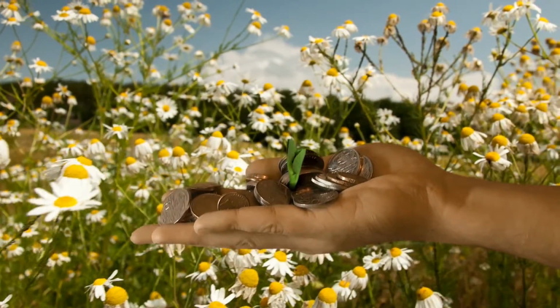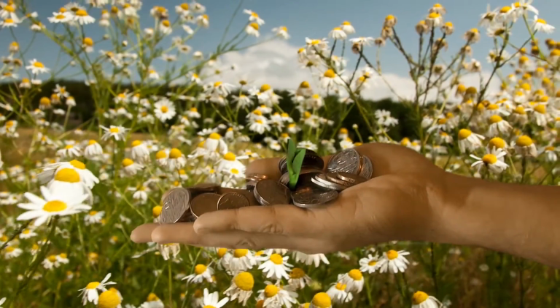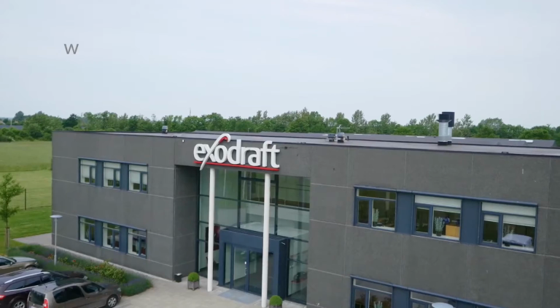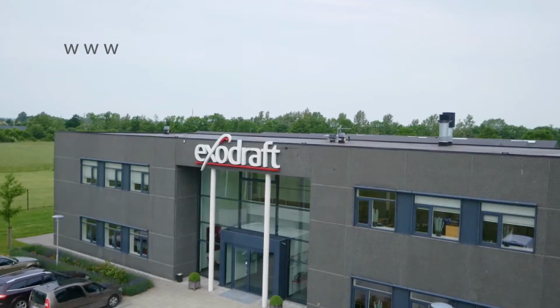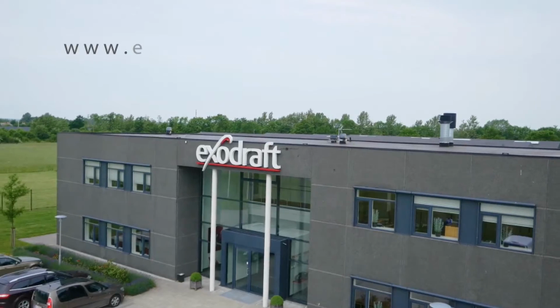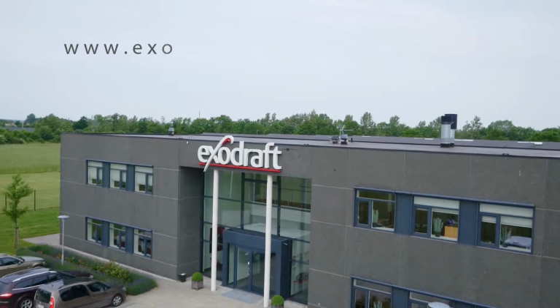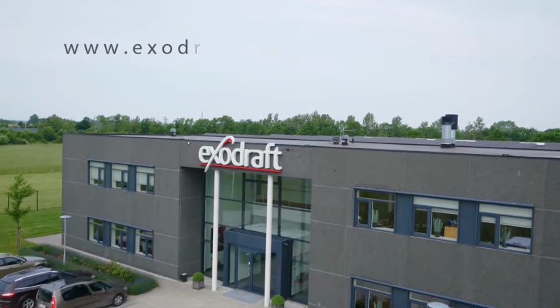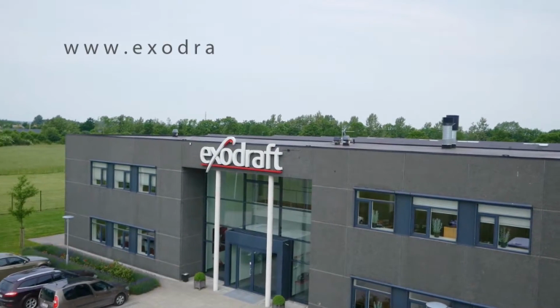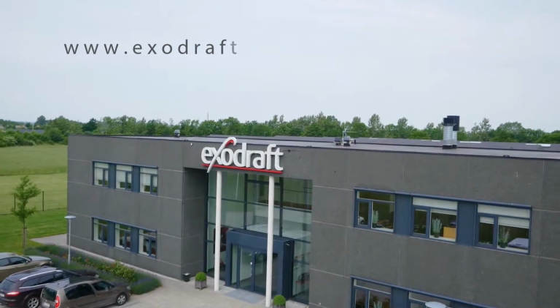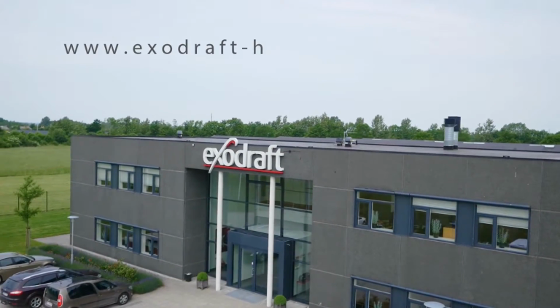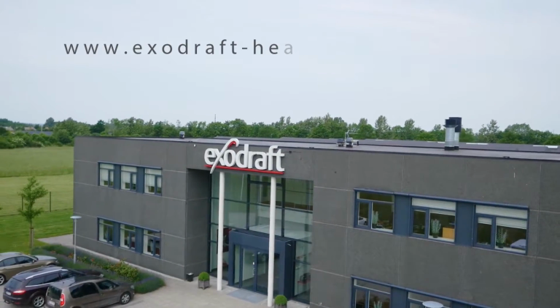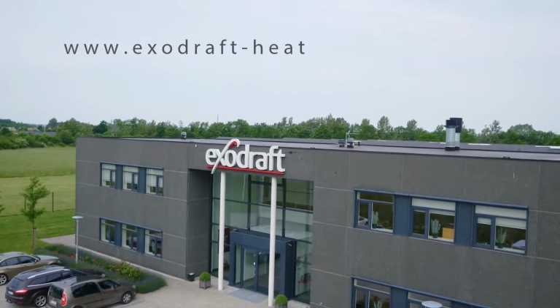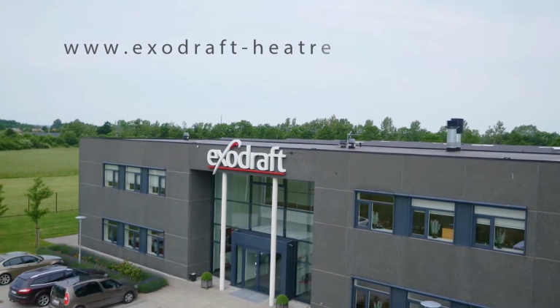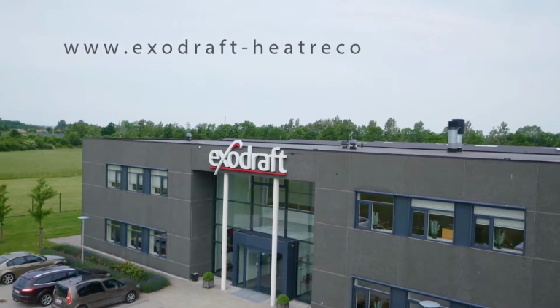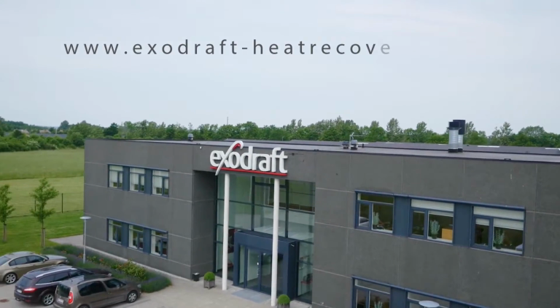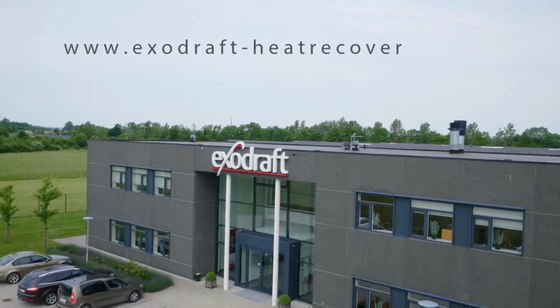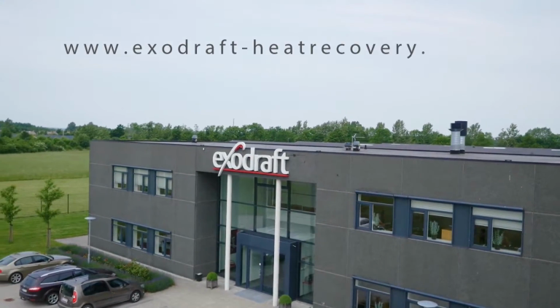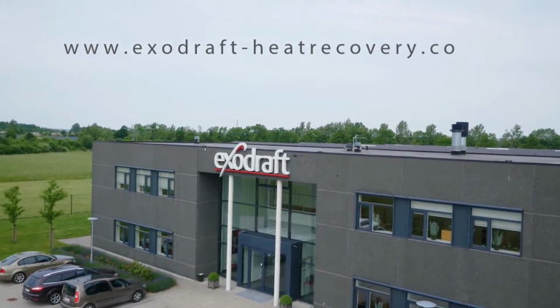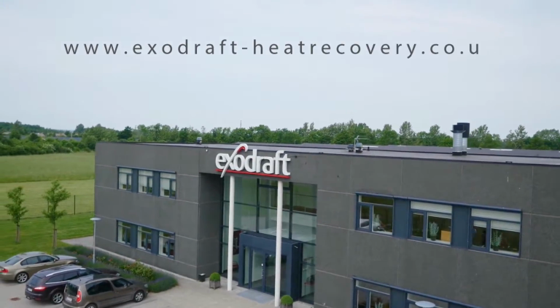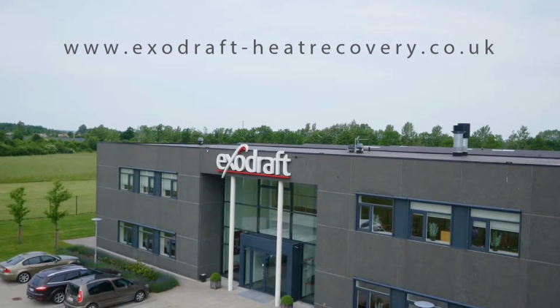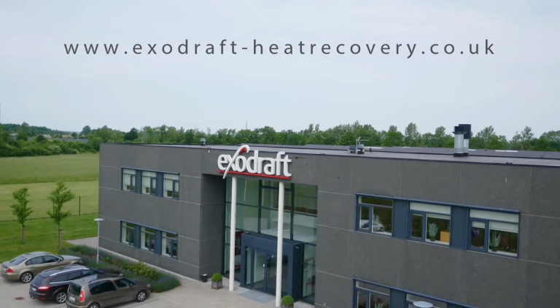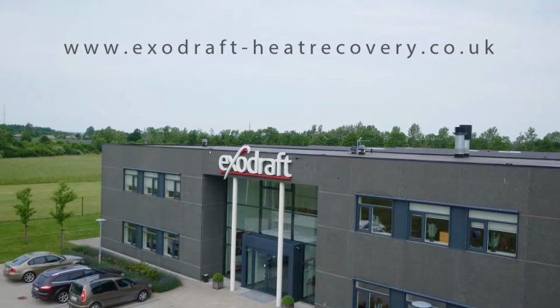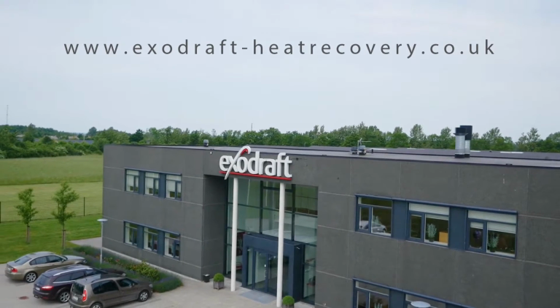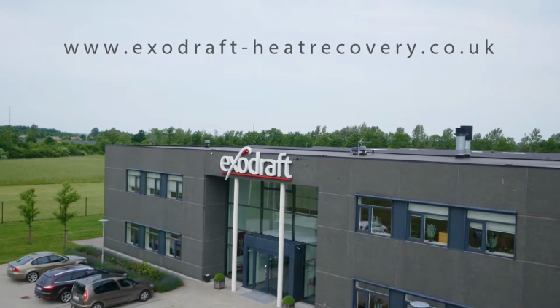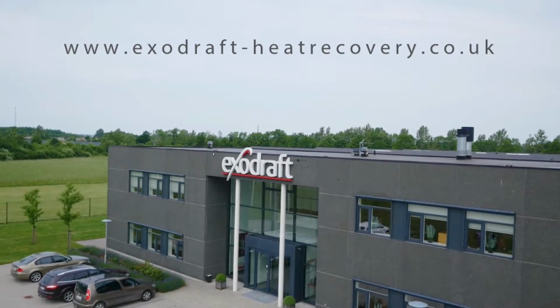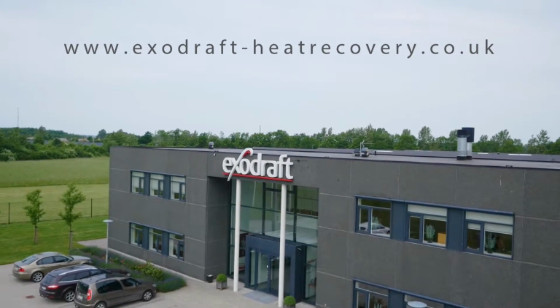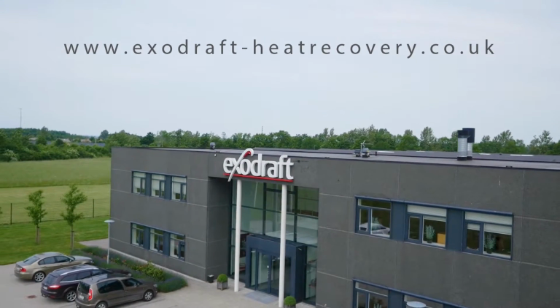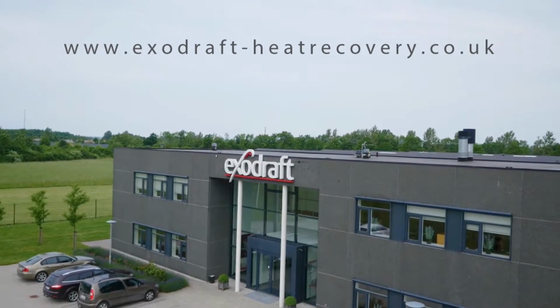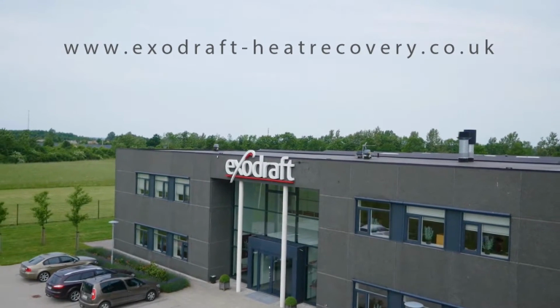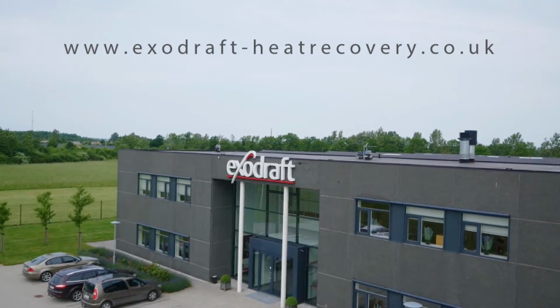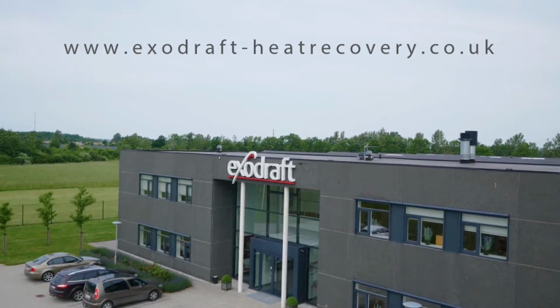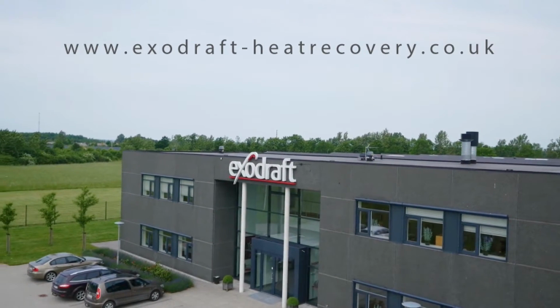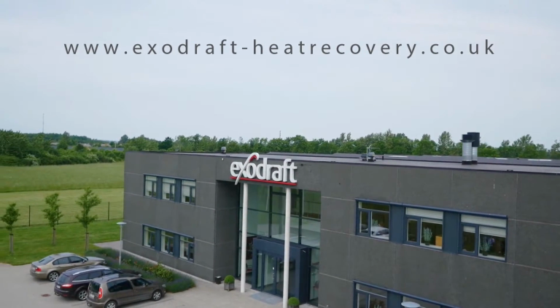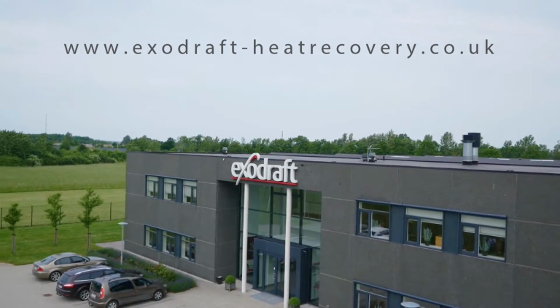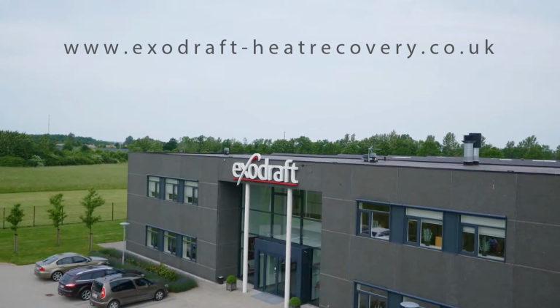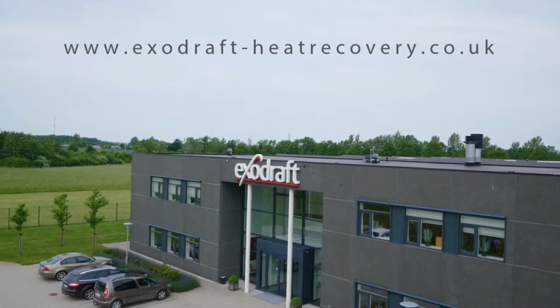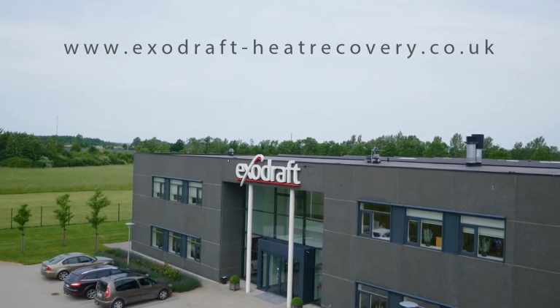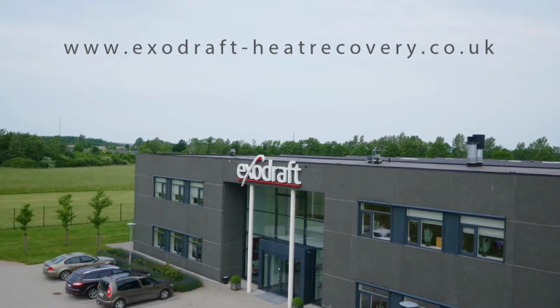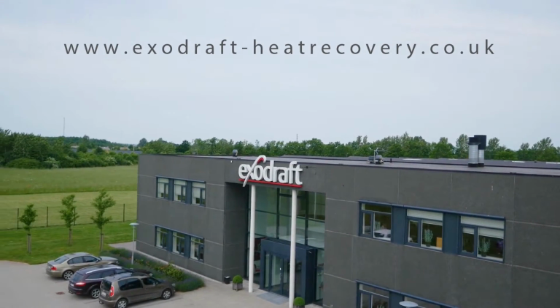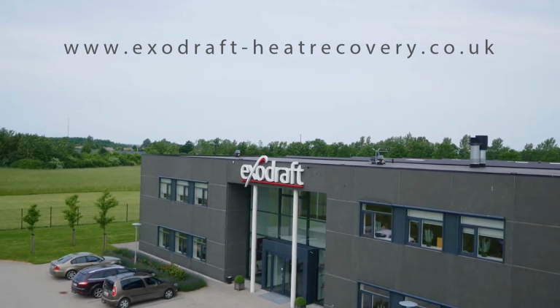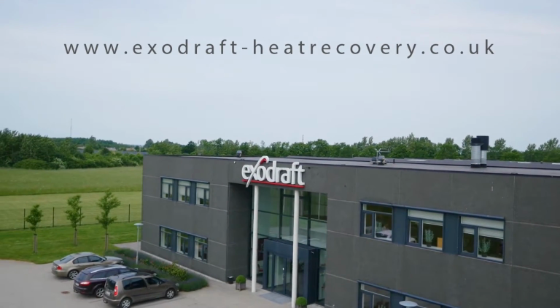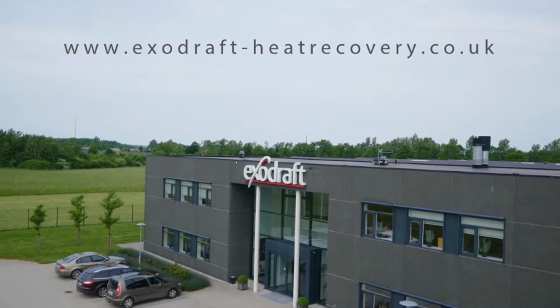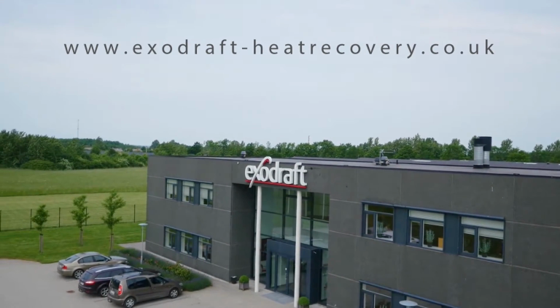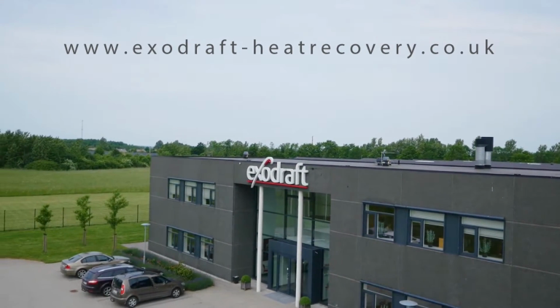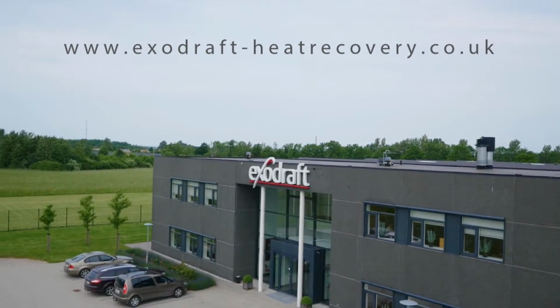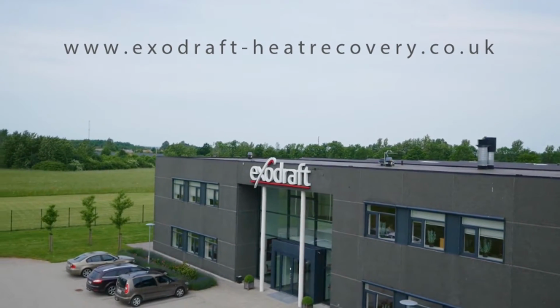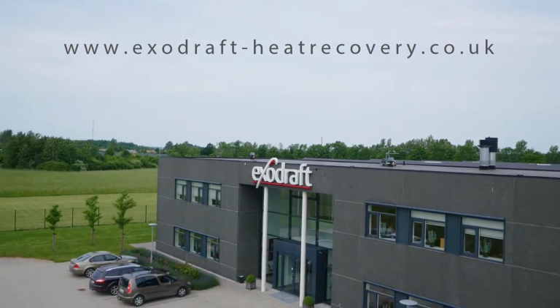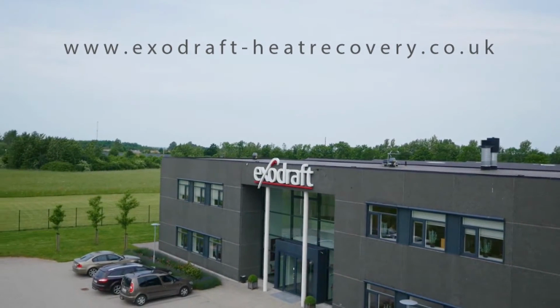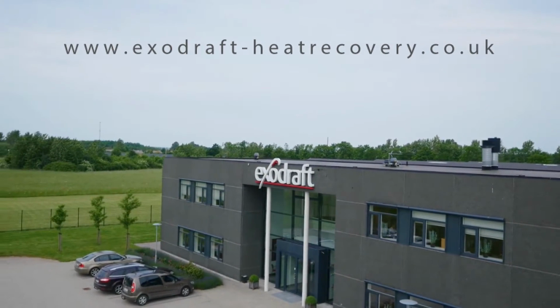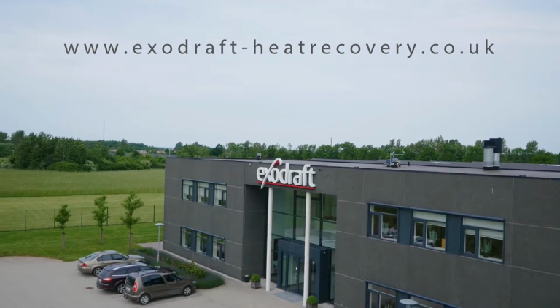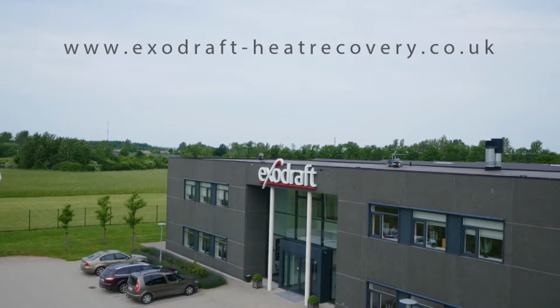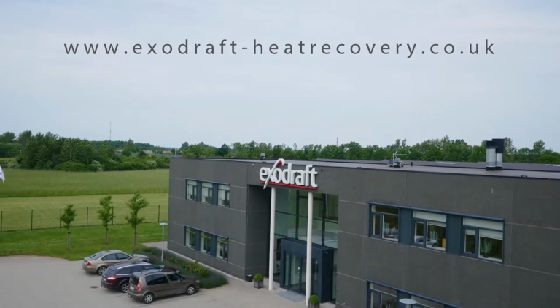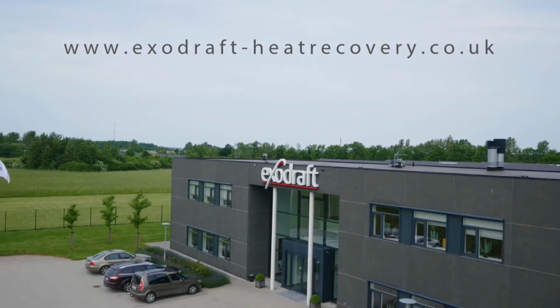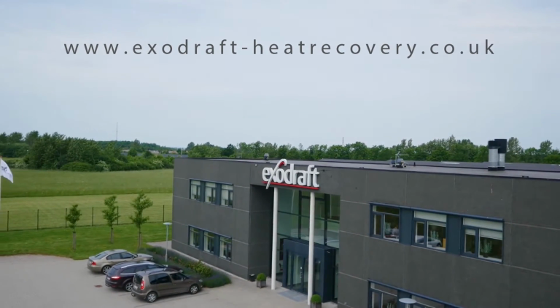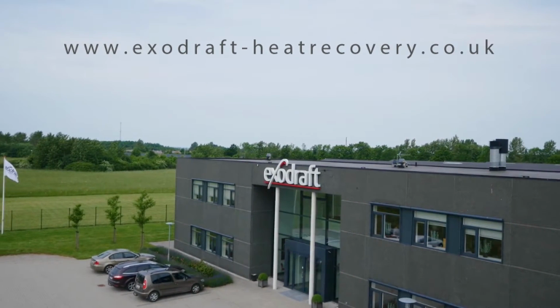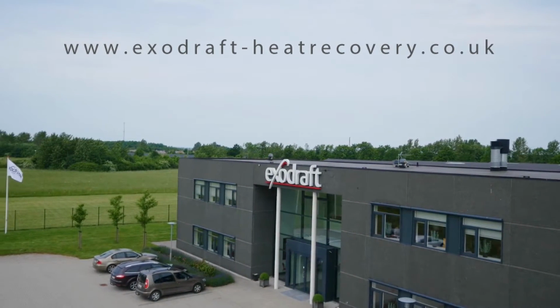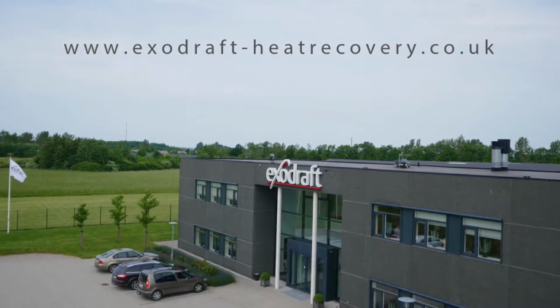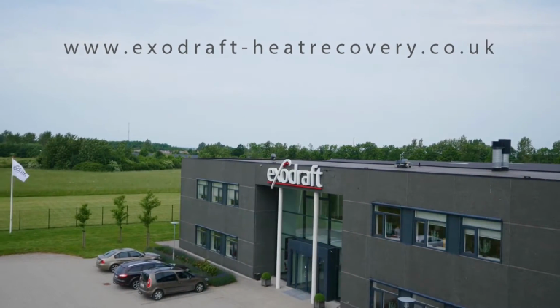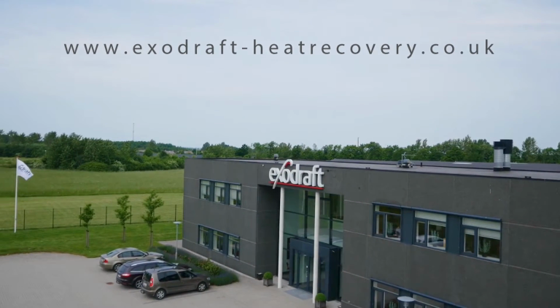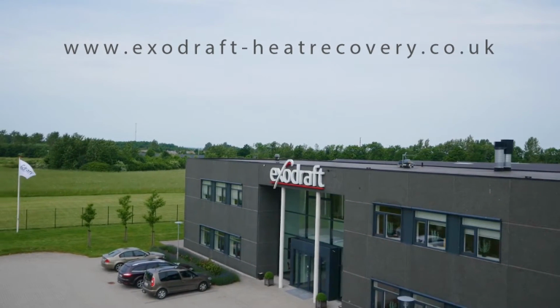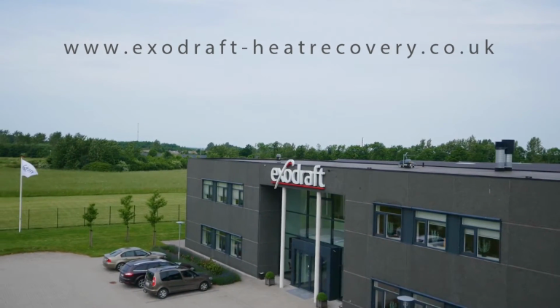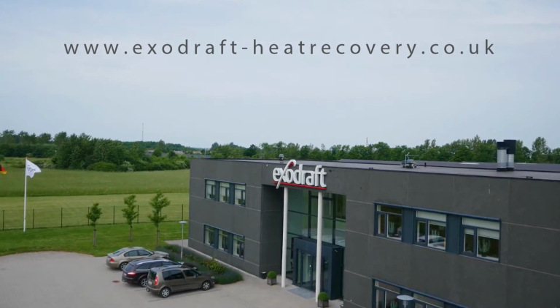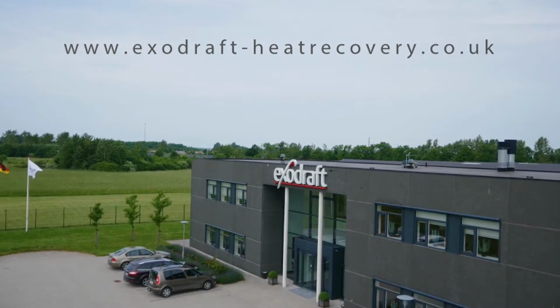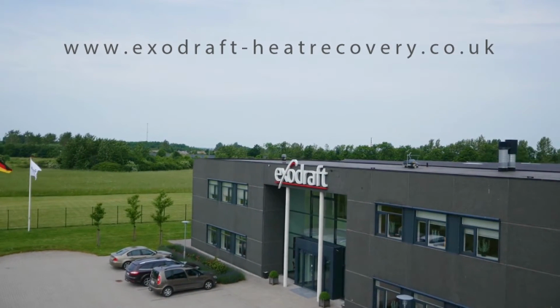Visit exo-draft-heatrecovery.co.uk for more information regarding exhaust heat recovery.